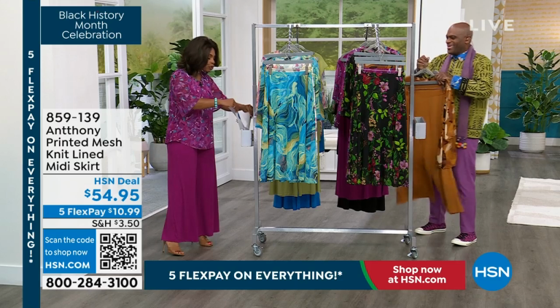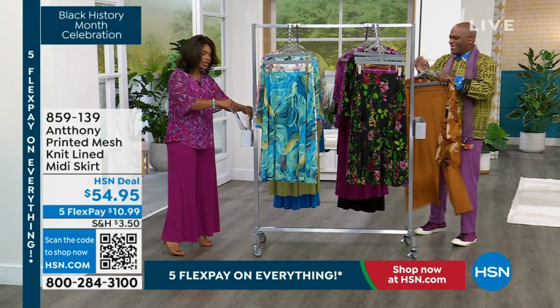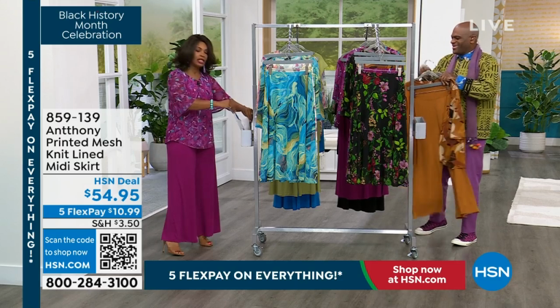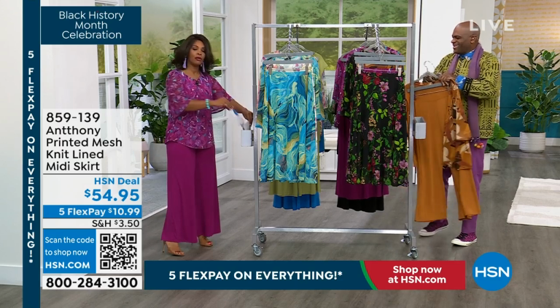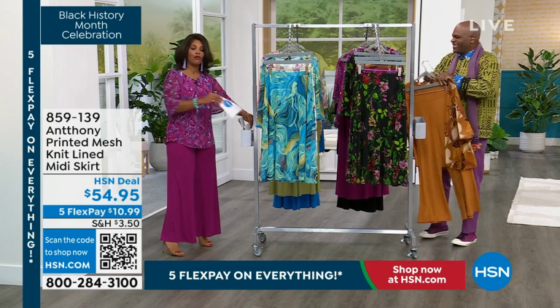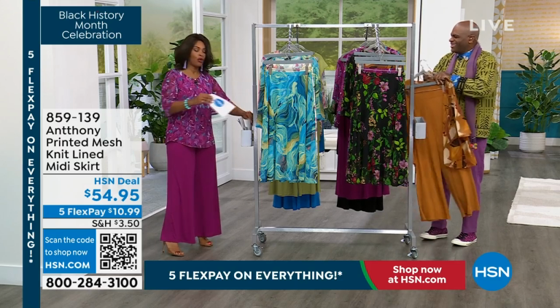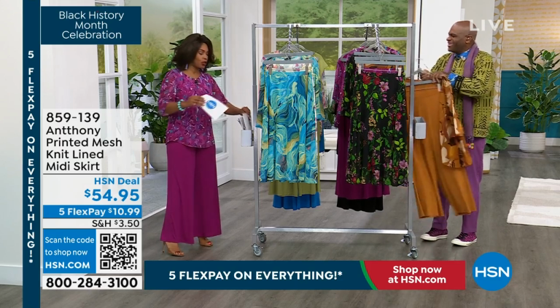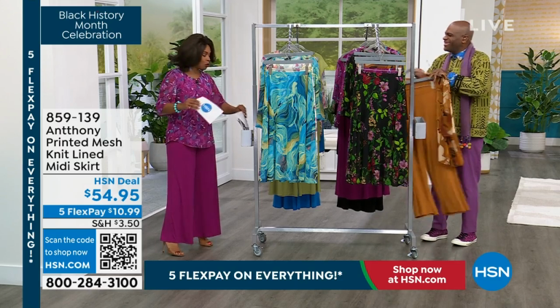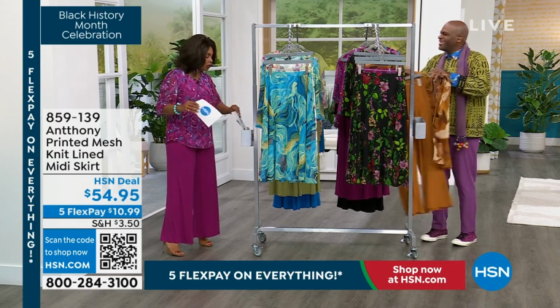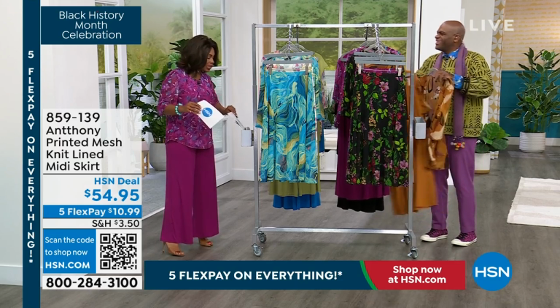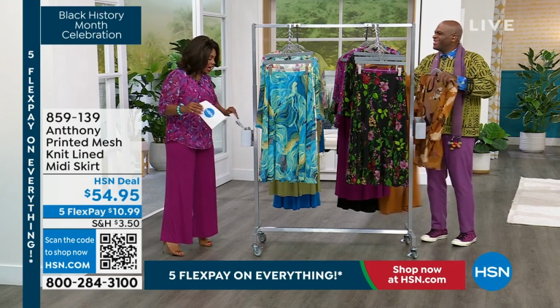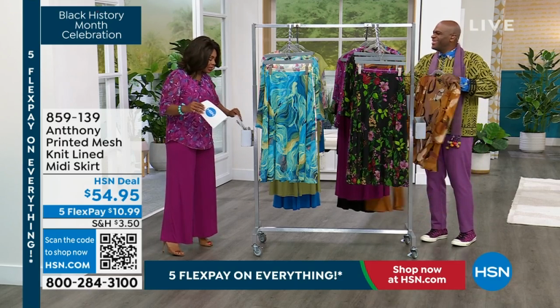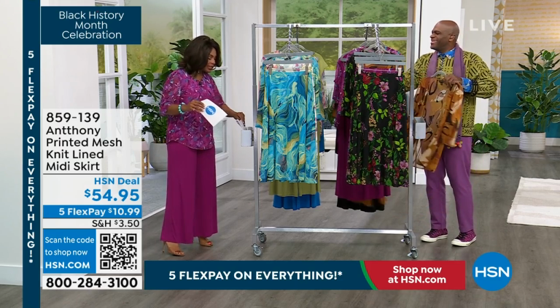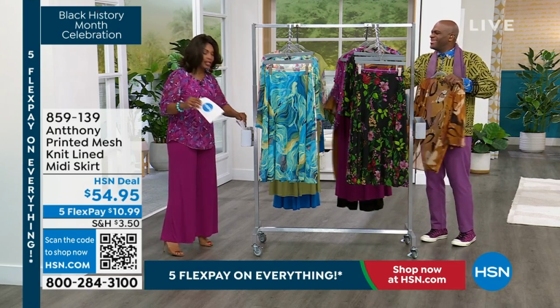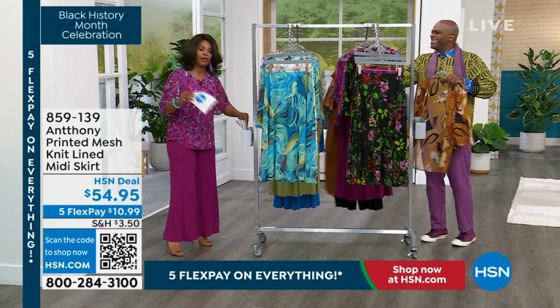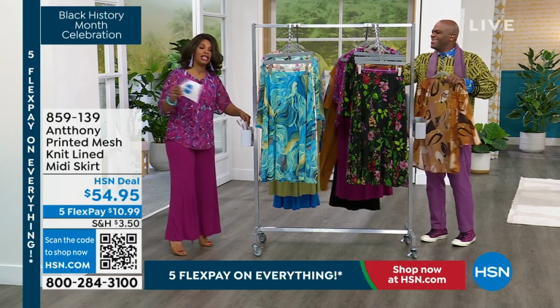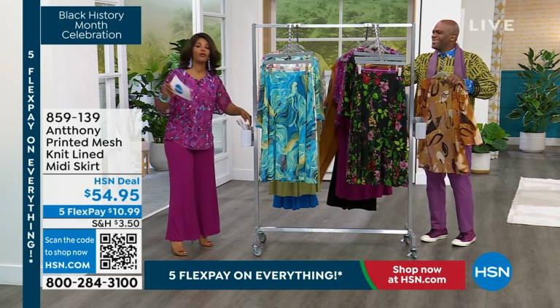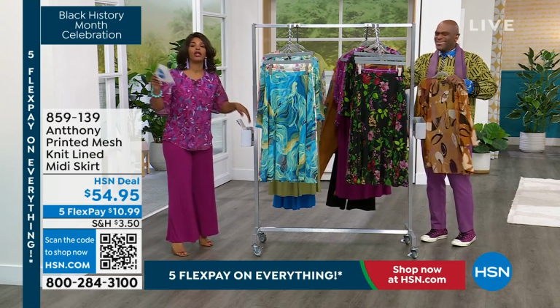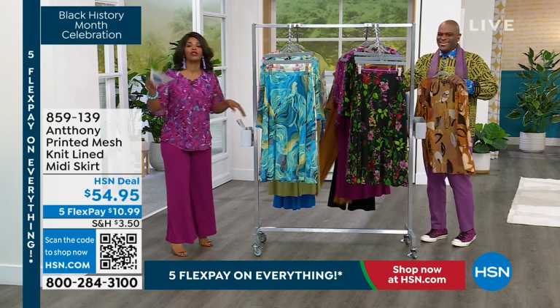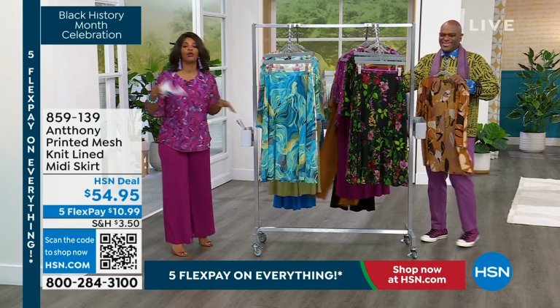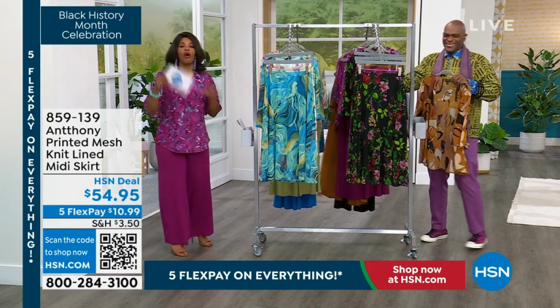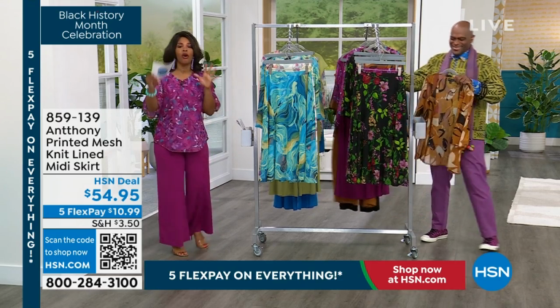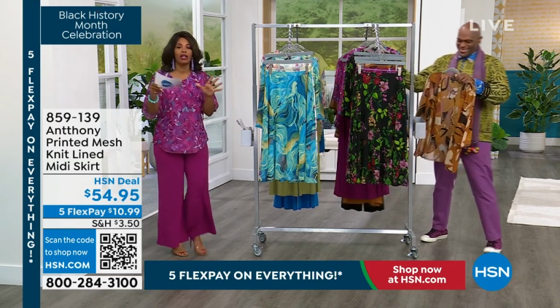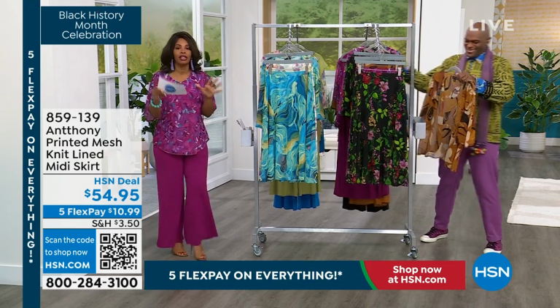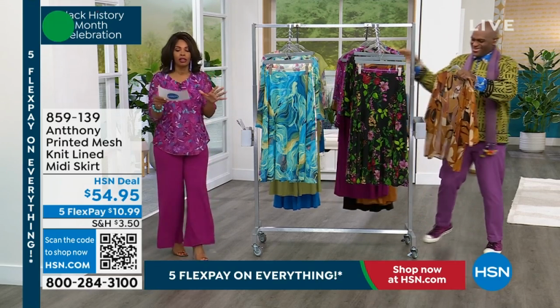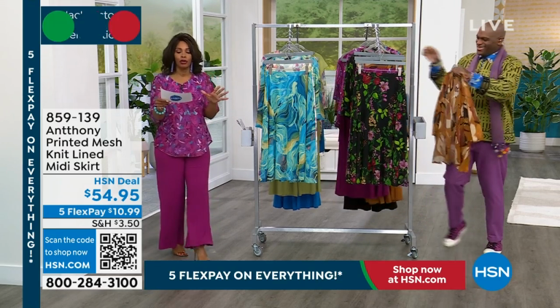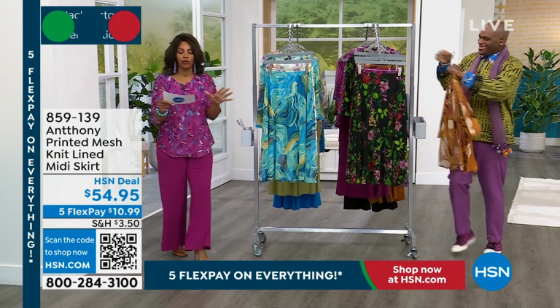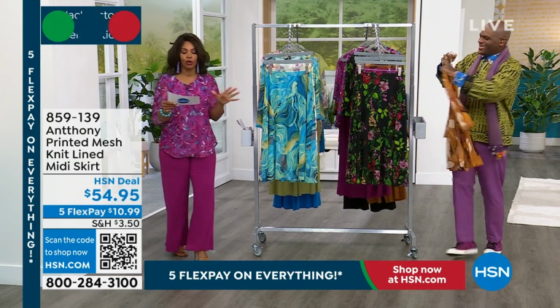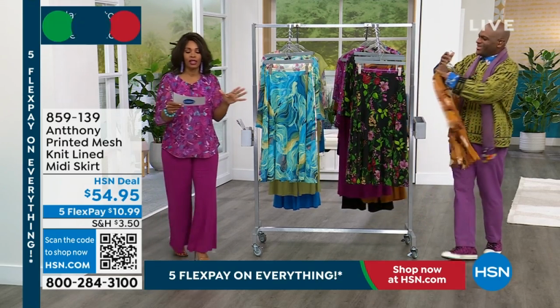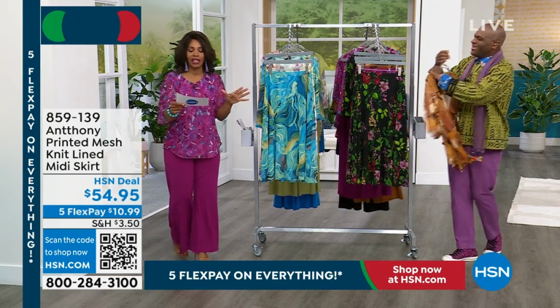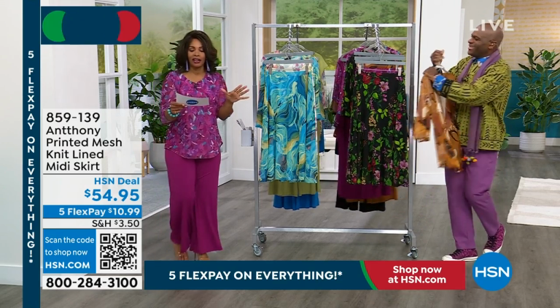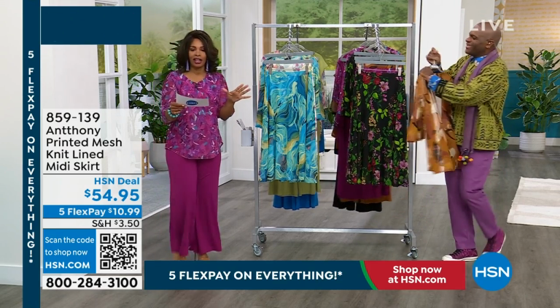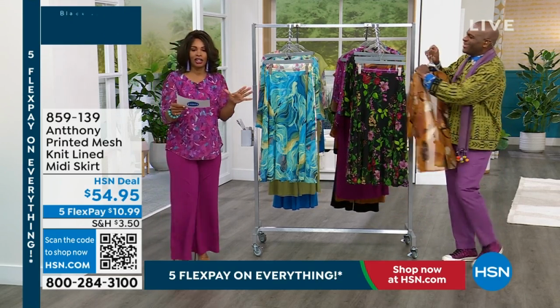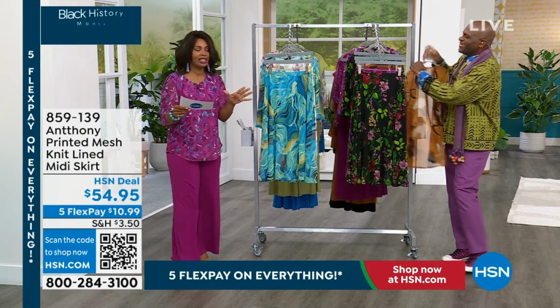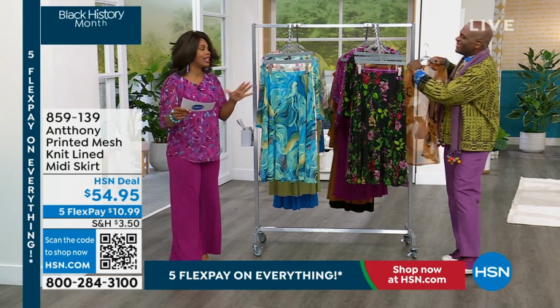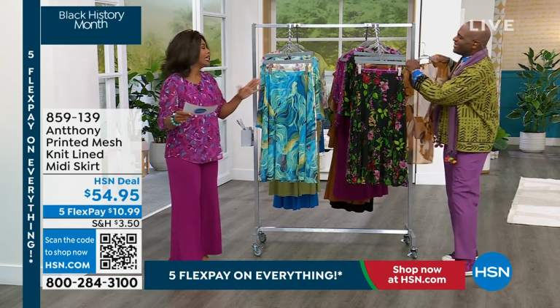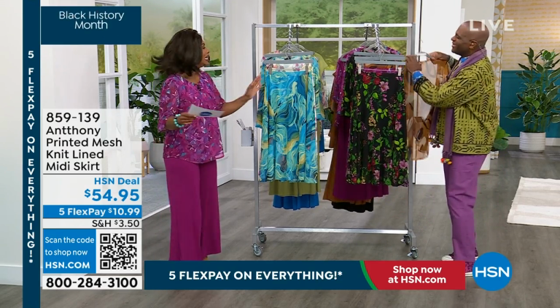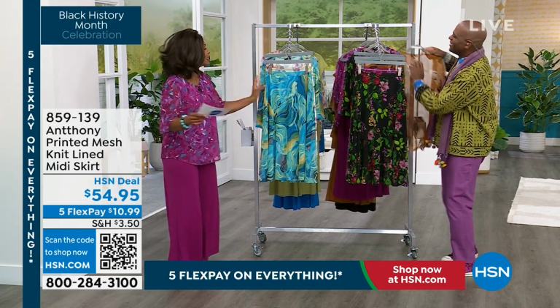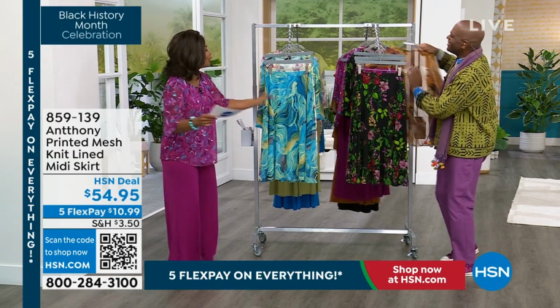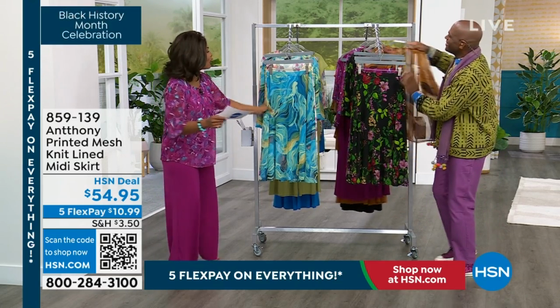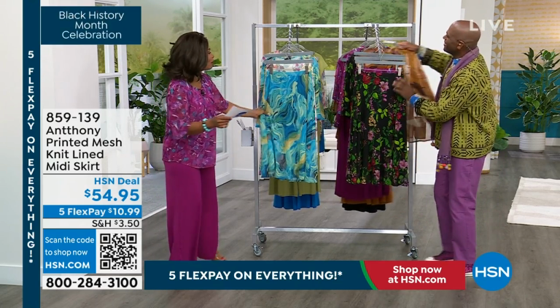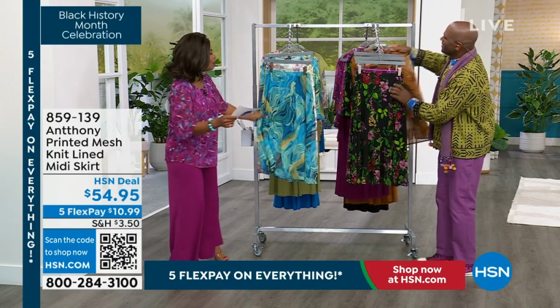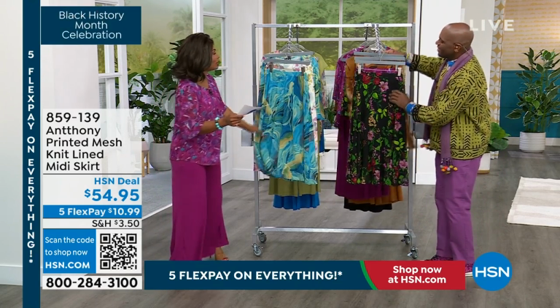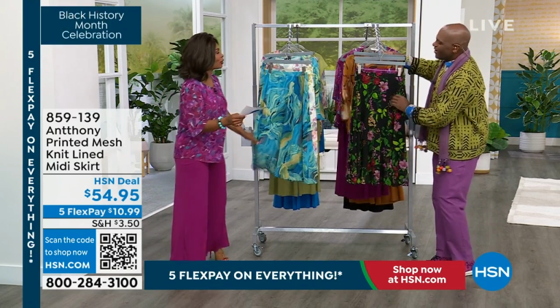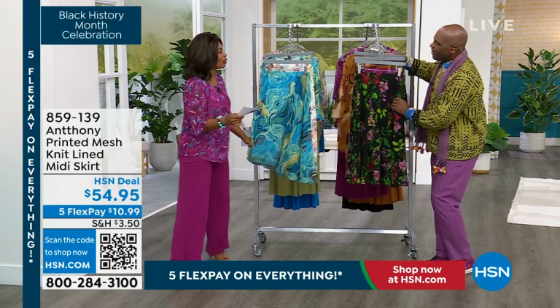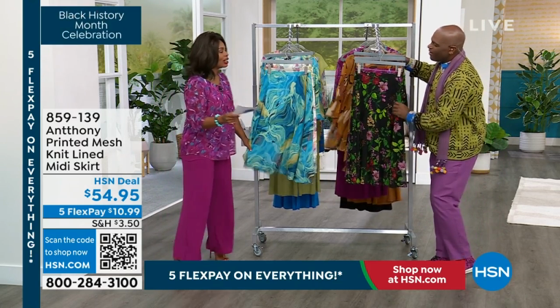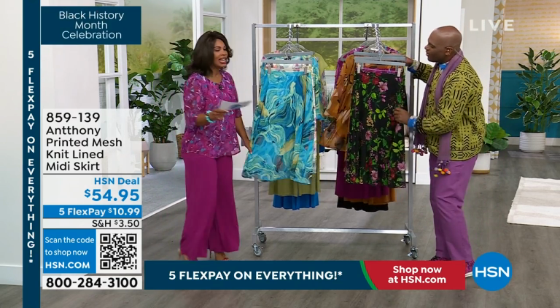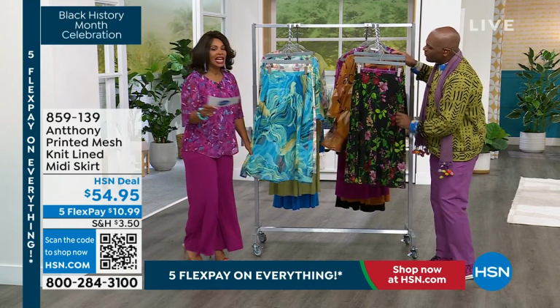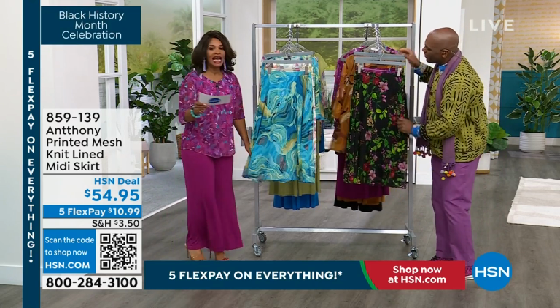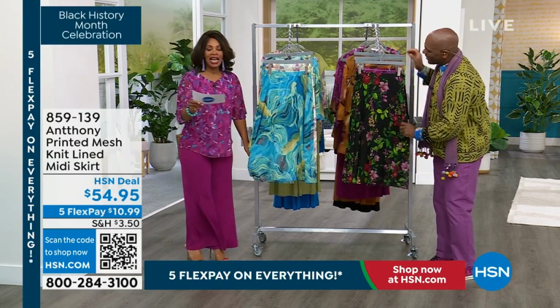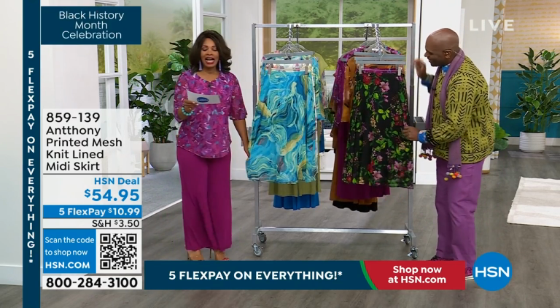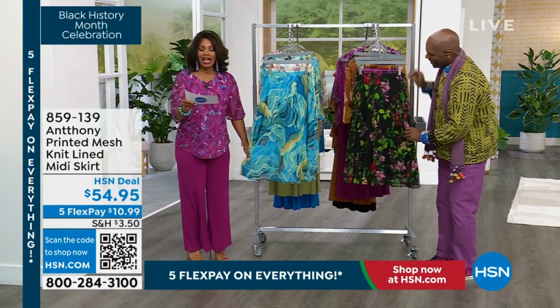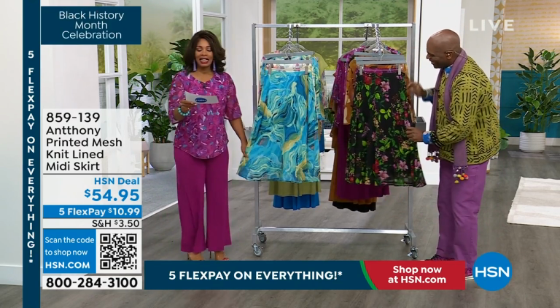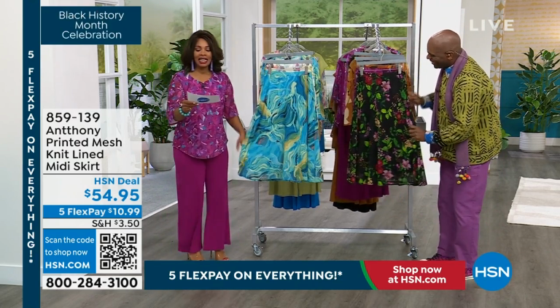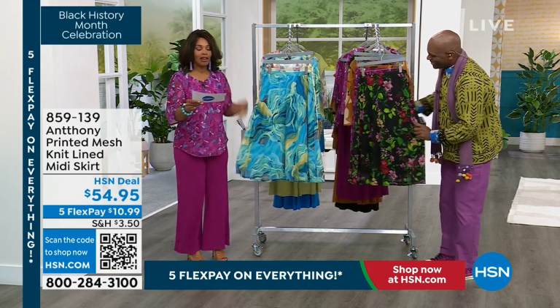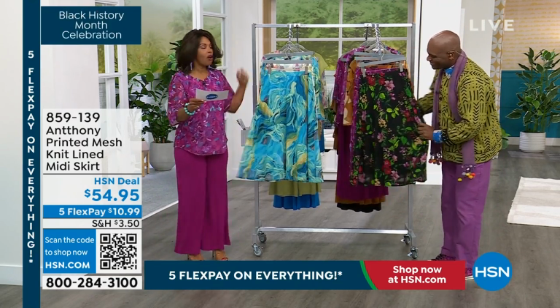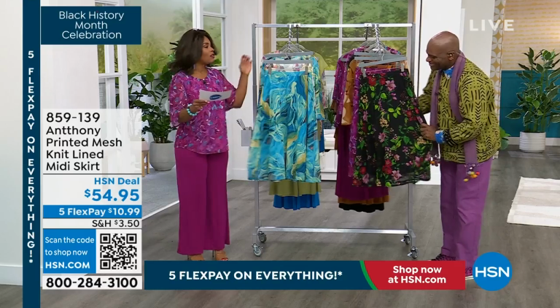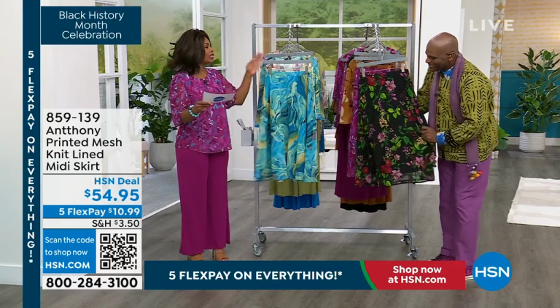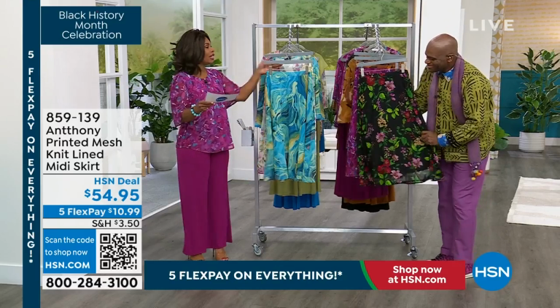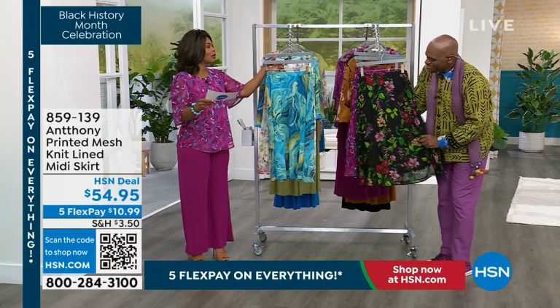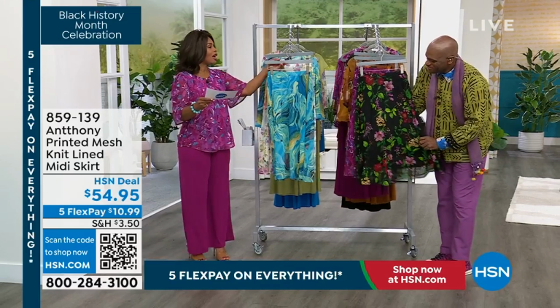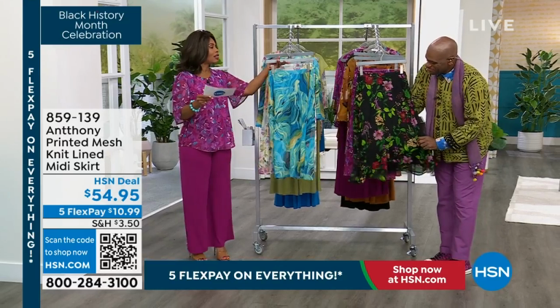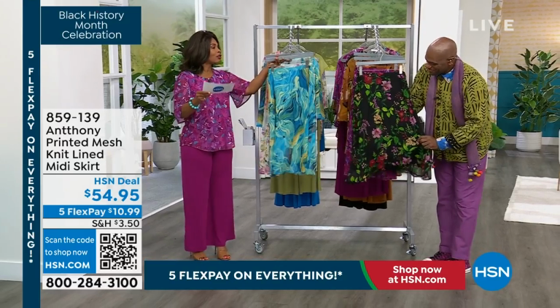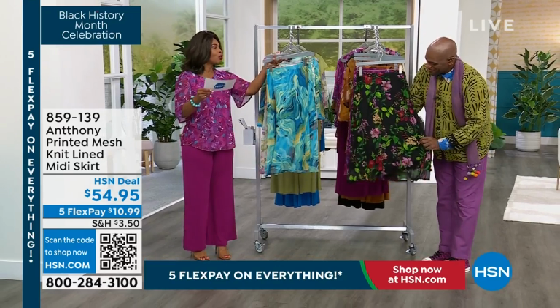If you've ever seen them before, you will not see them anywhere else — all exclusive to us here at HSN. Let's talk about the skirt. Again, in all the same colors.